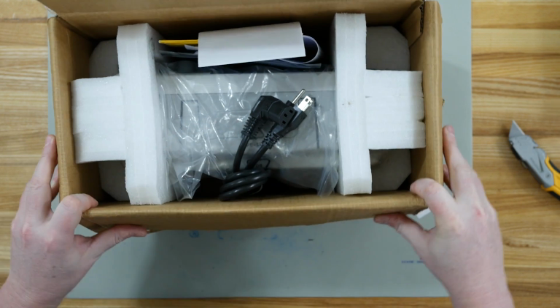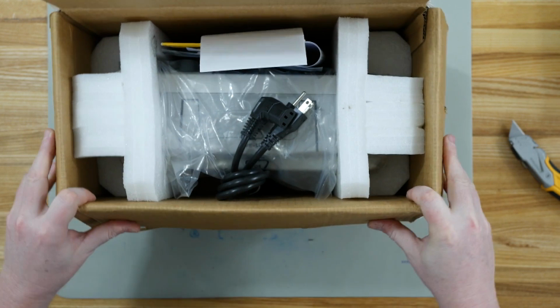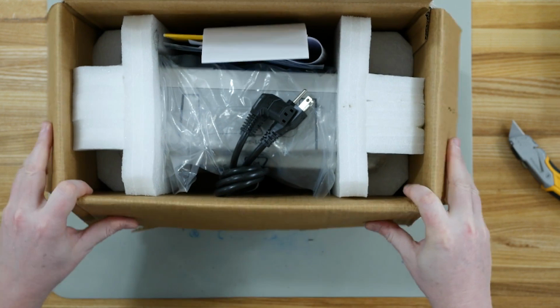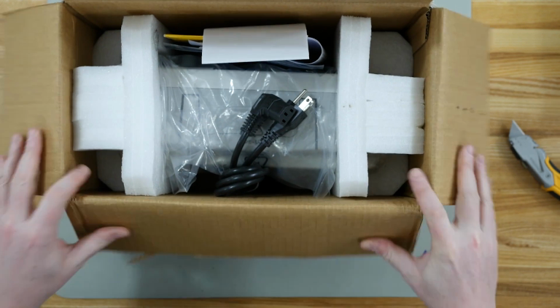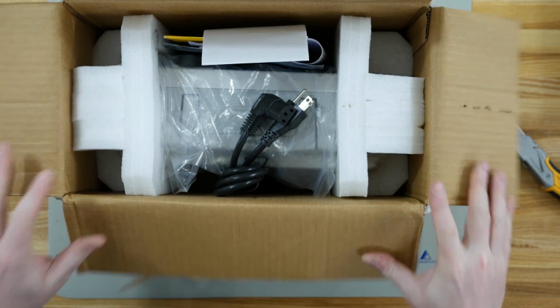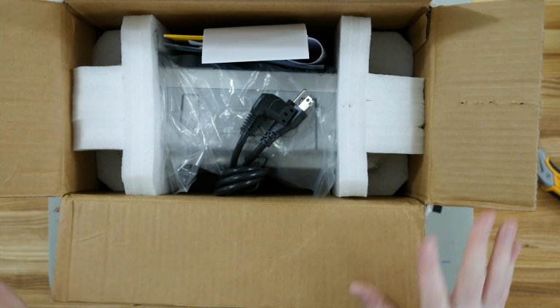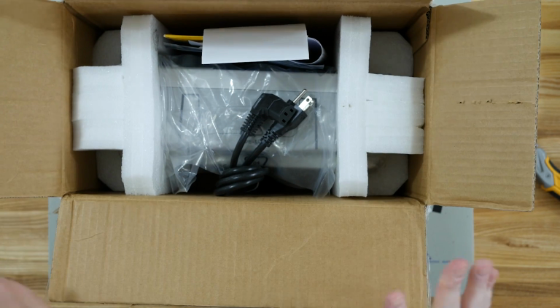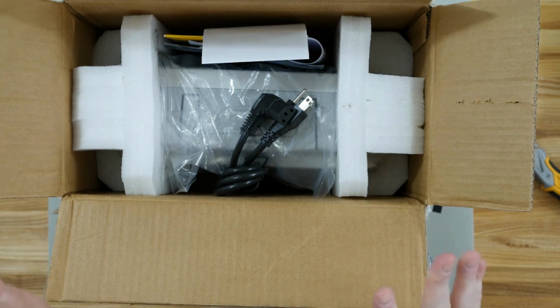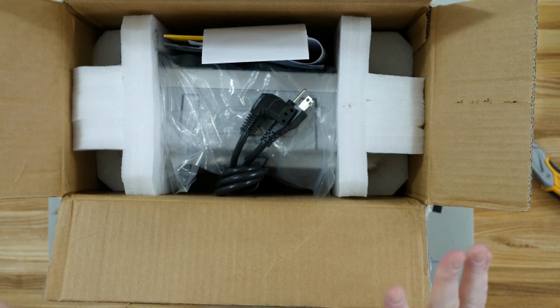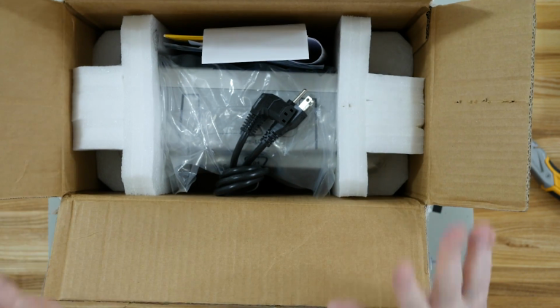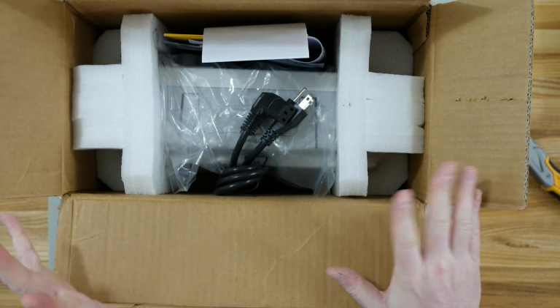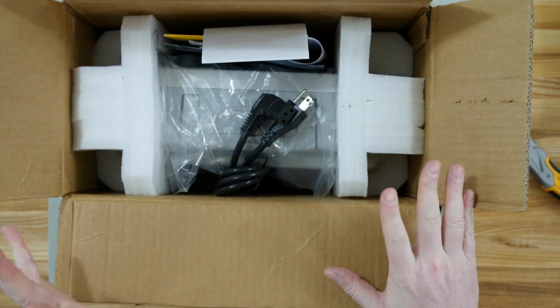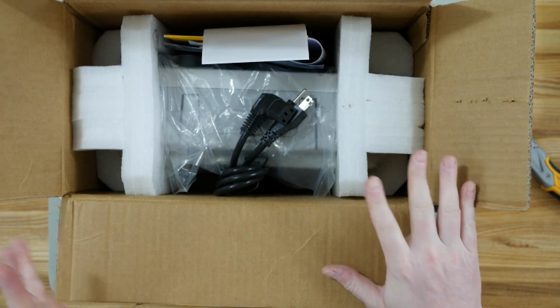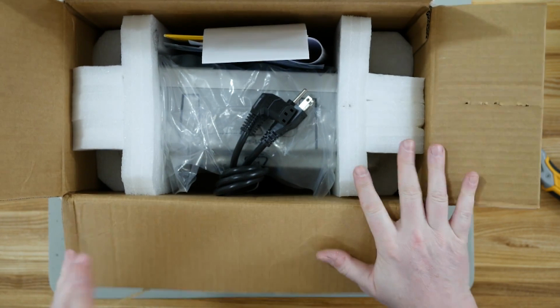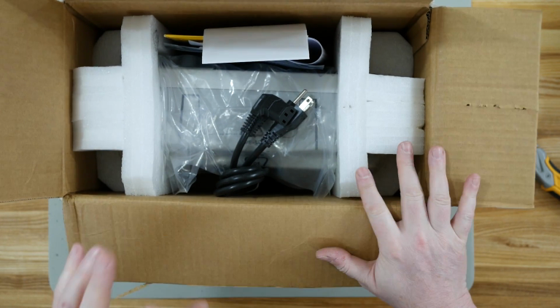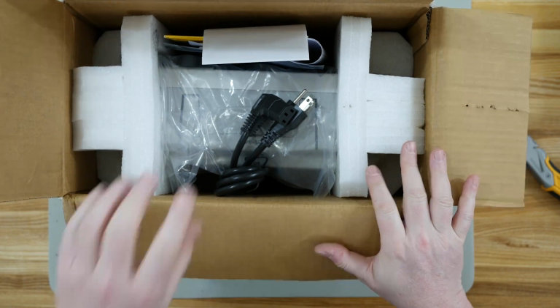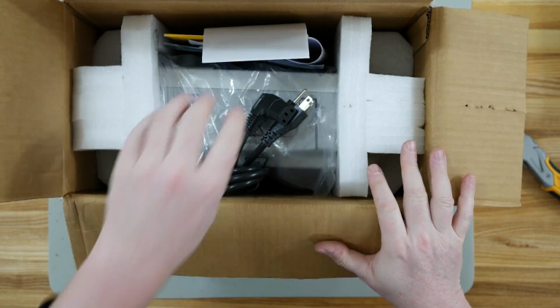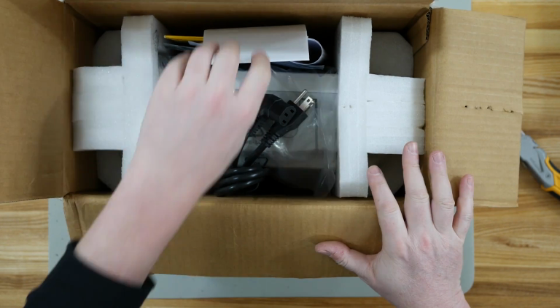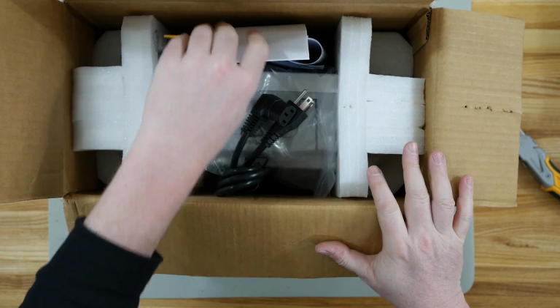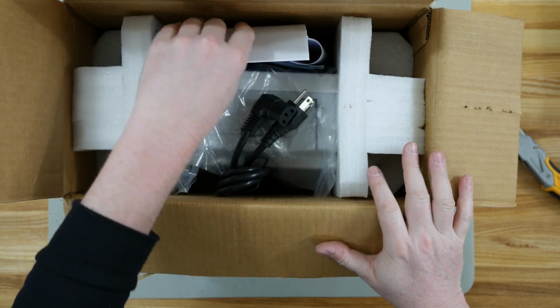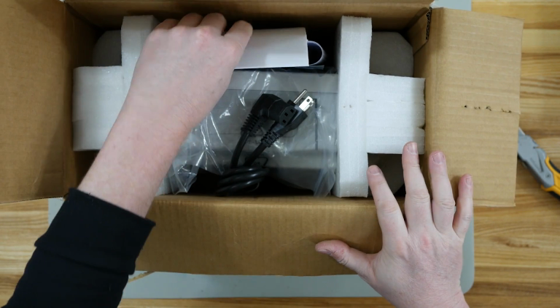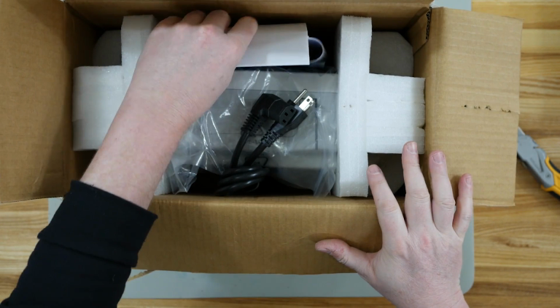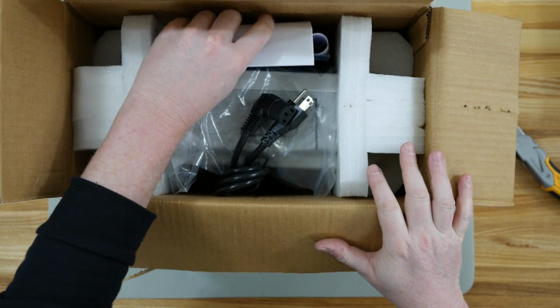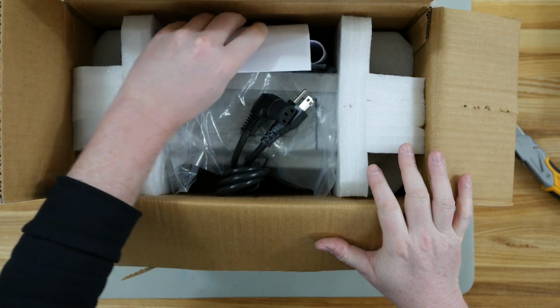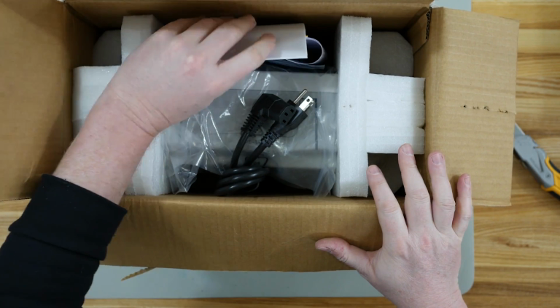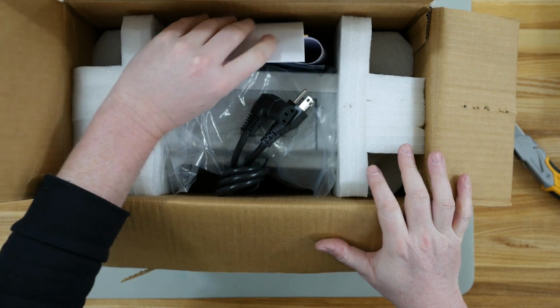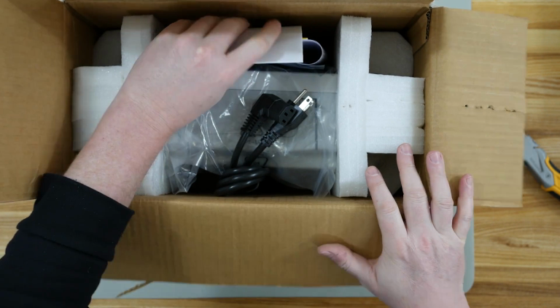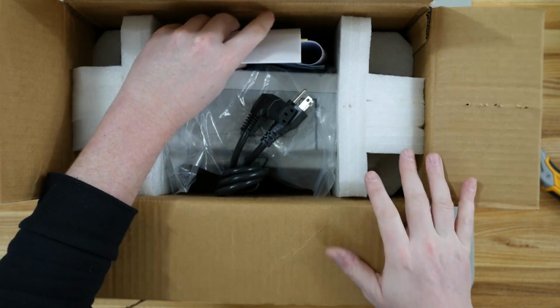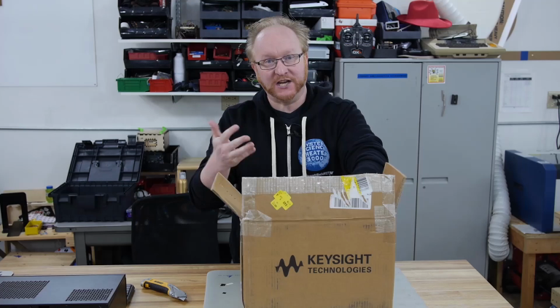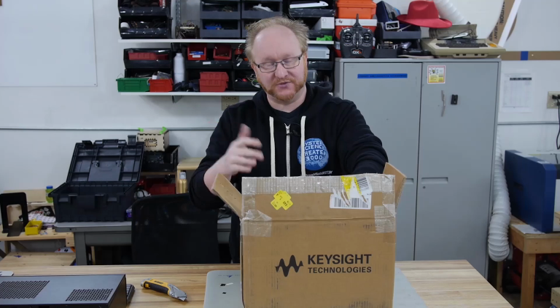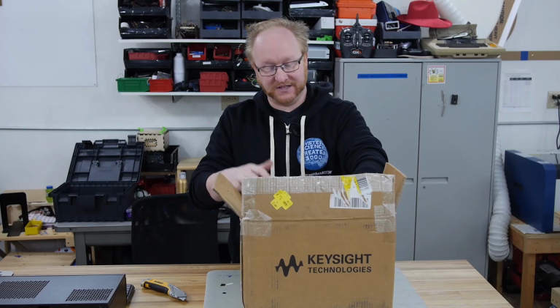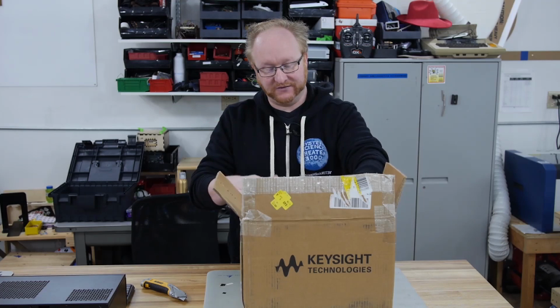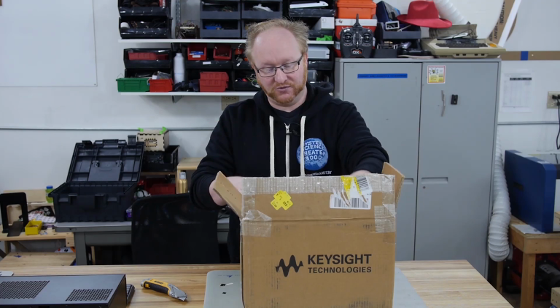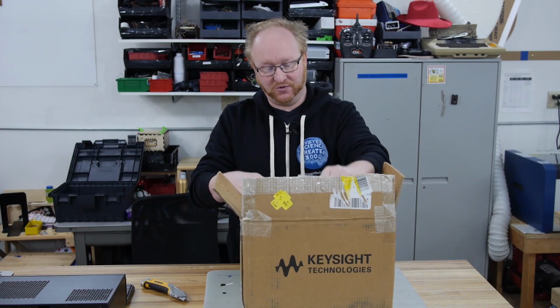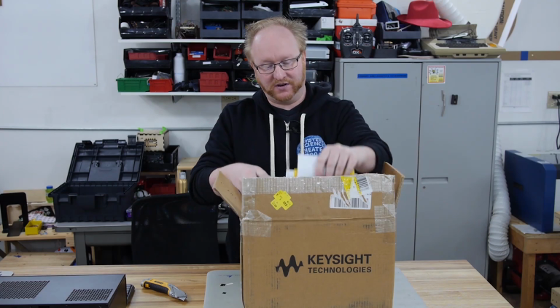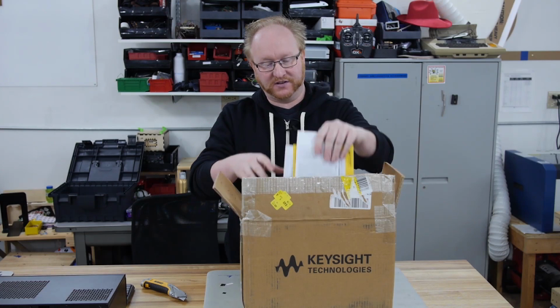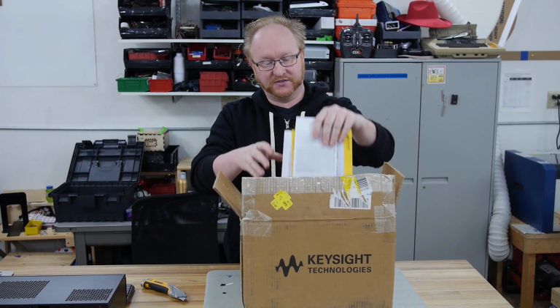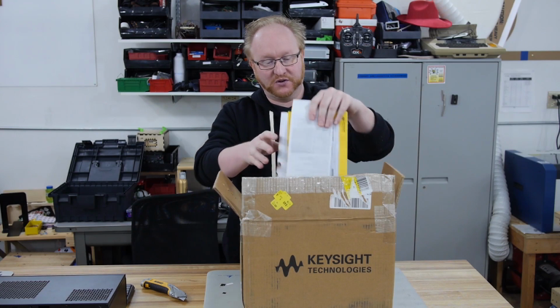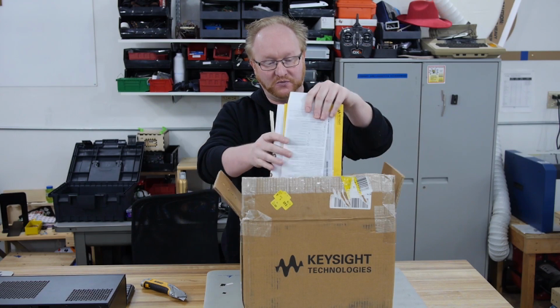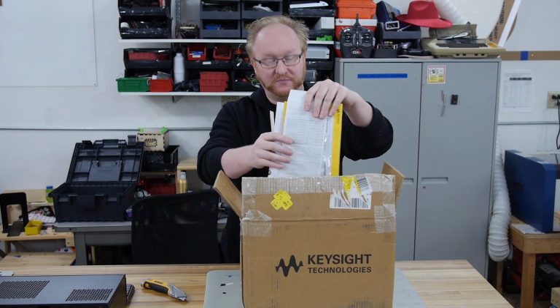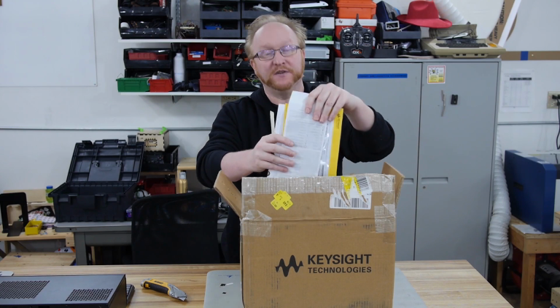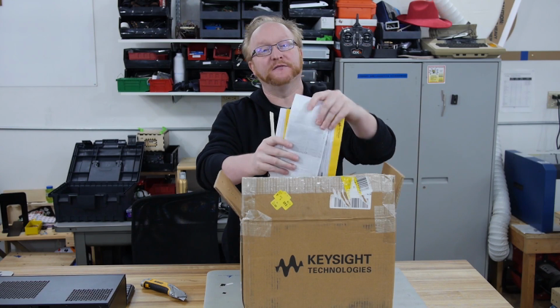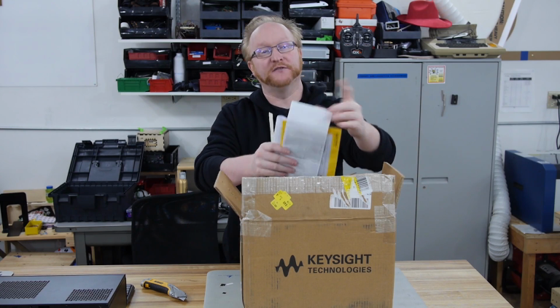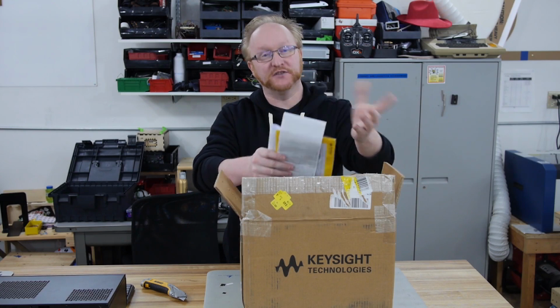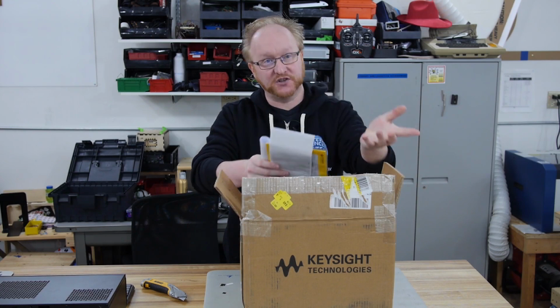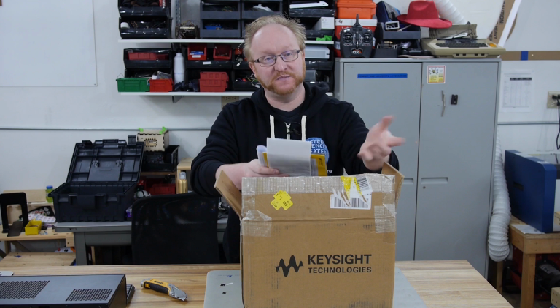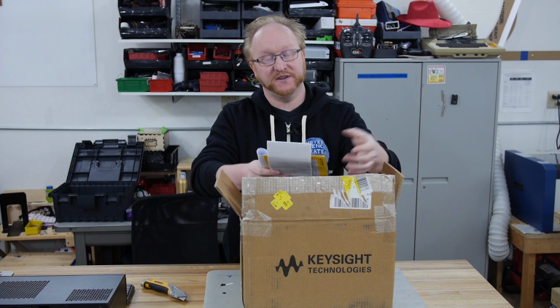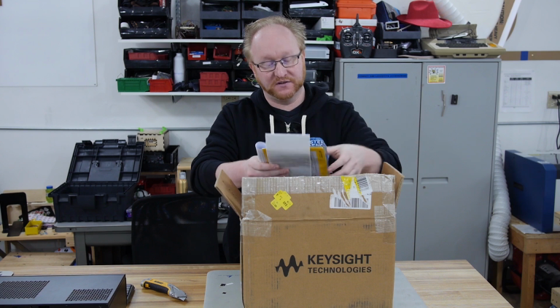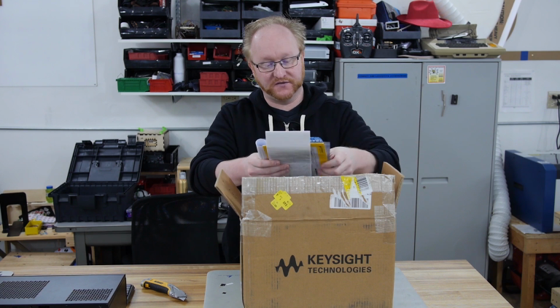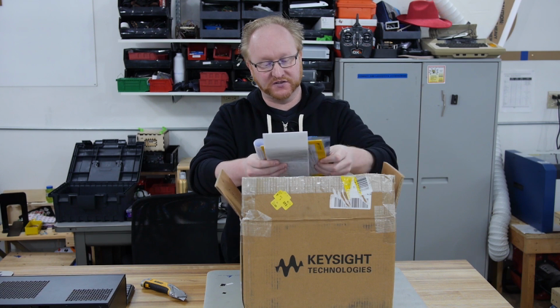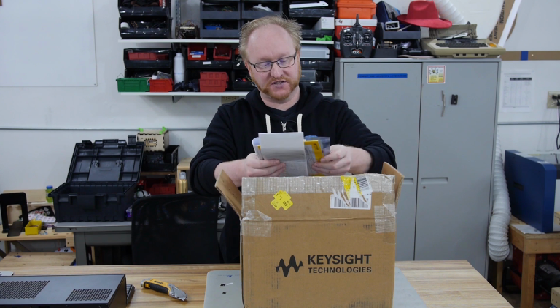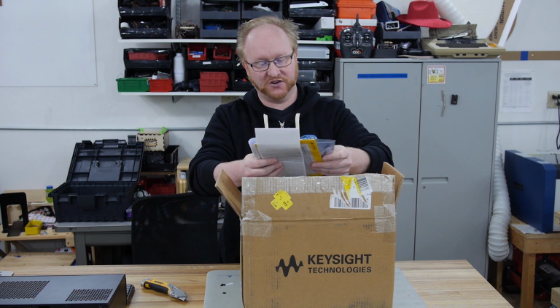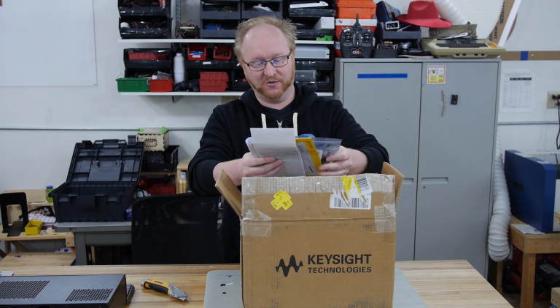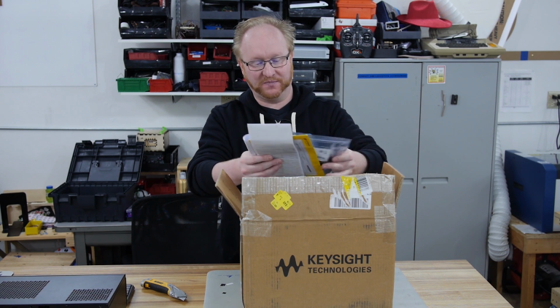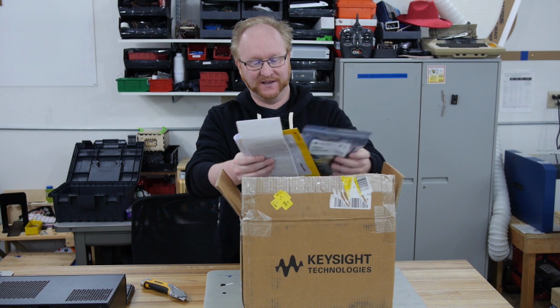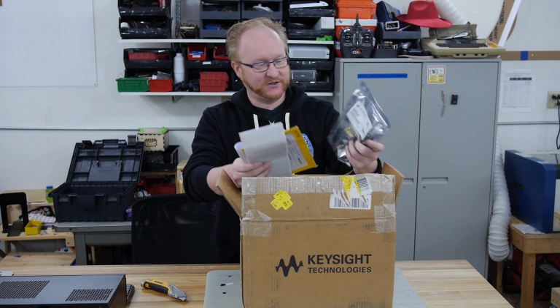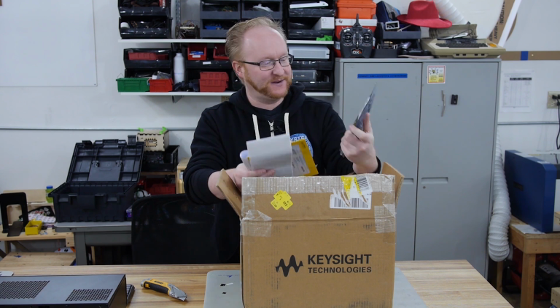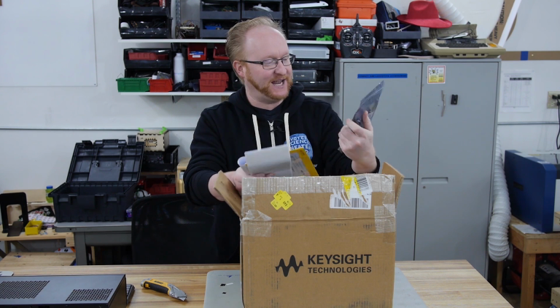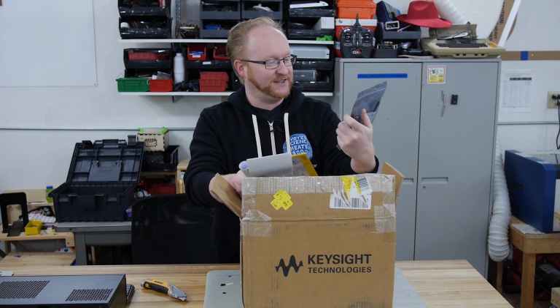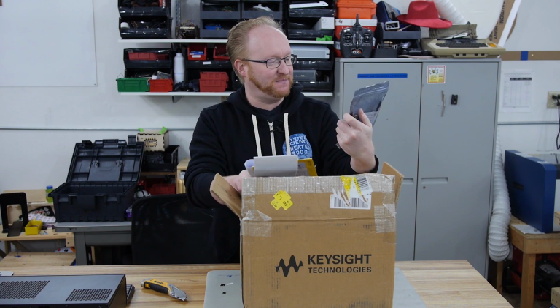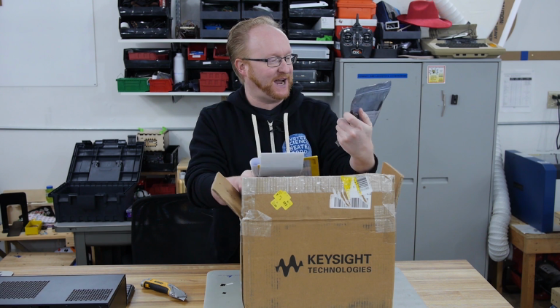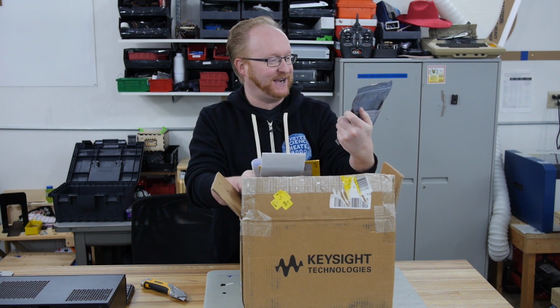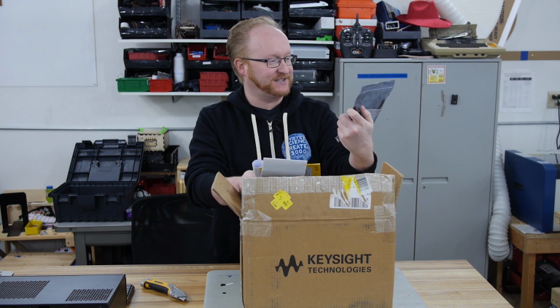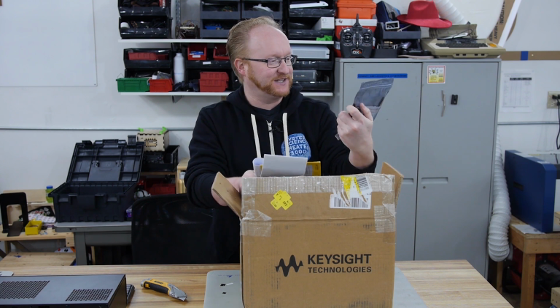This is a smaller oscilloscope meant for entry-level work, so this could be your first scope. Let's see what we got in the box.